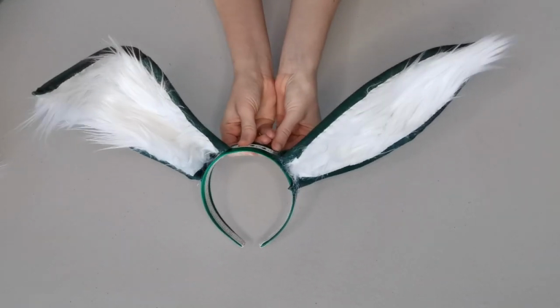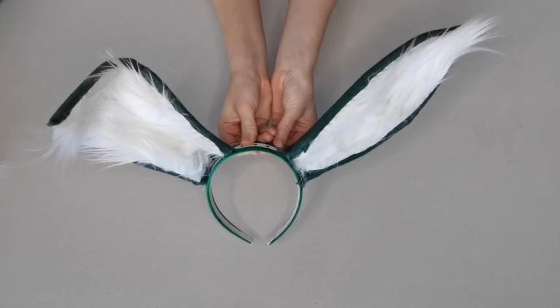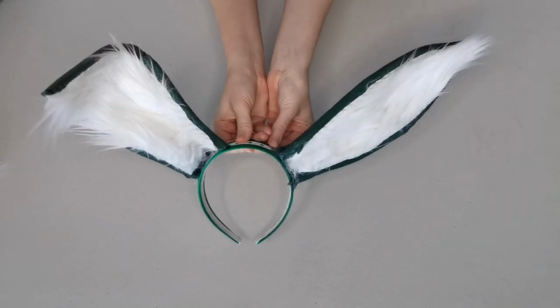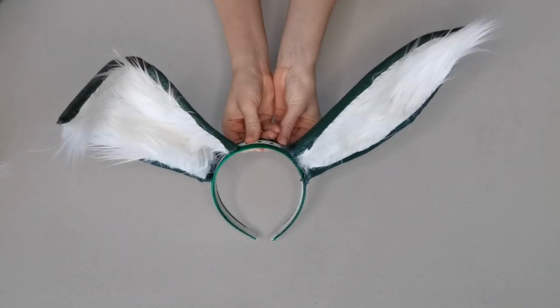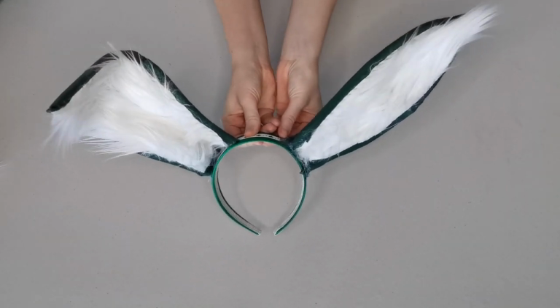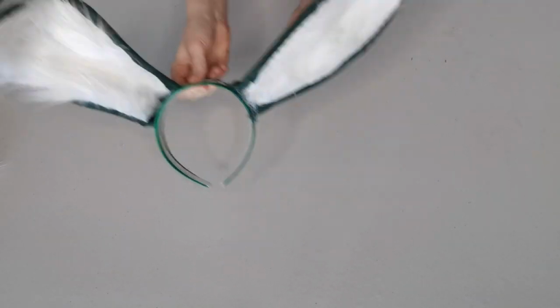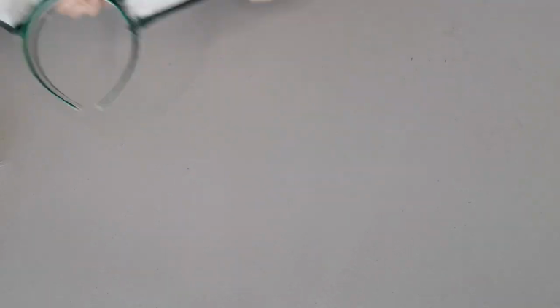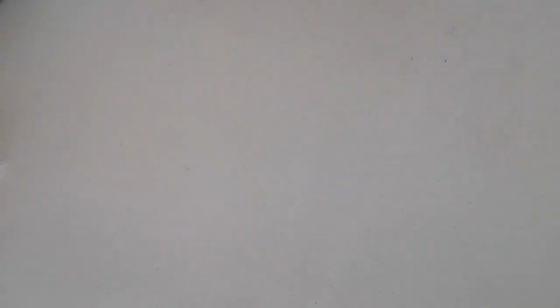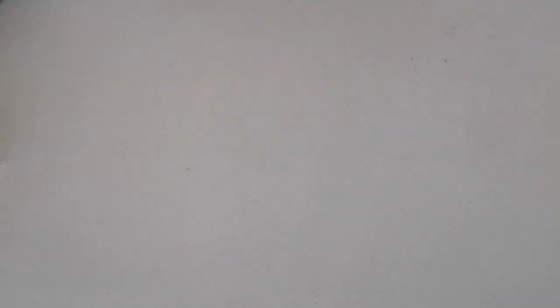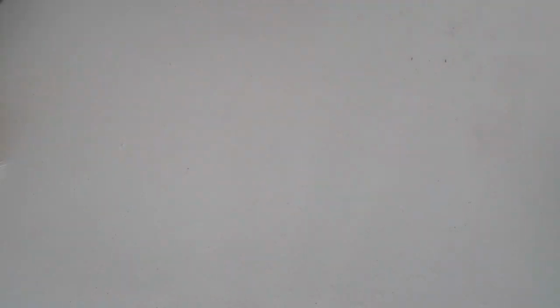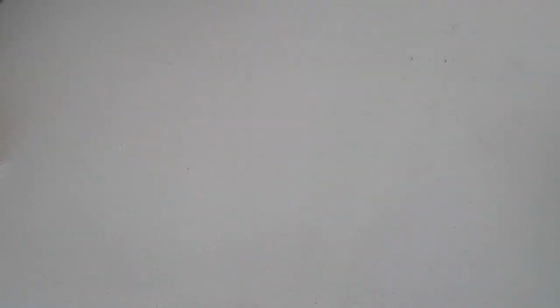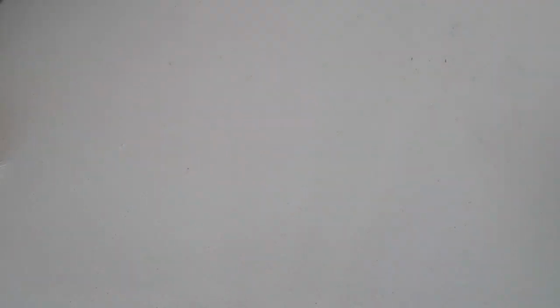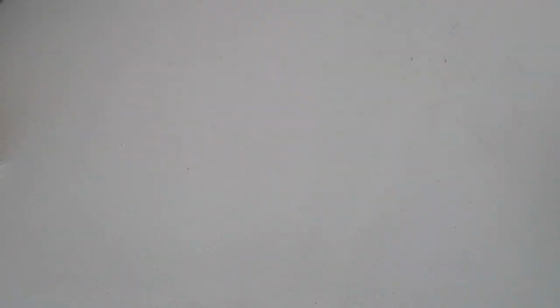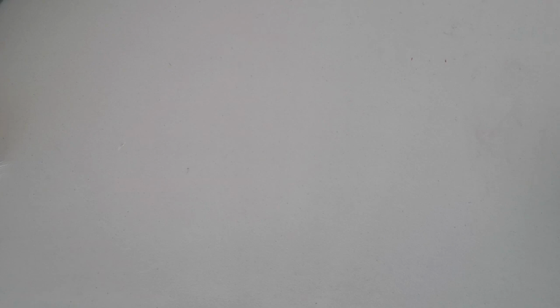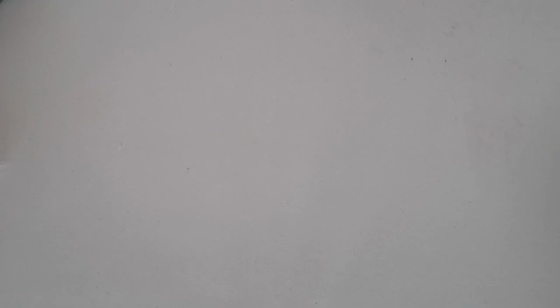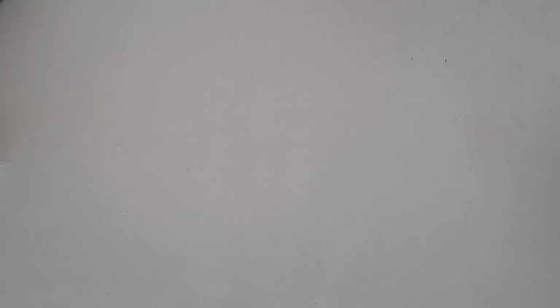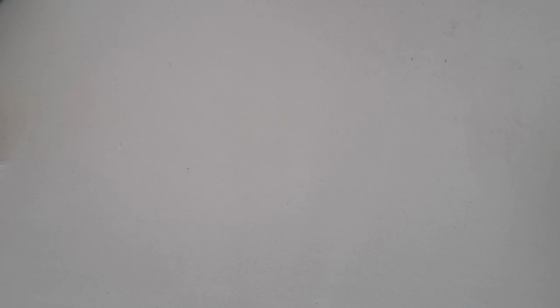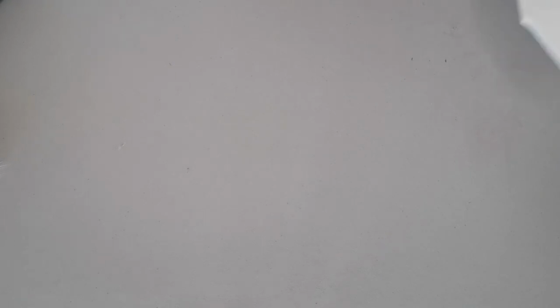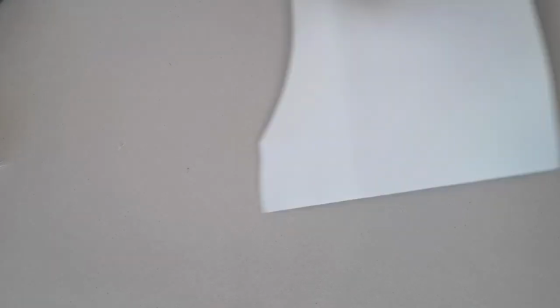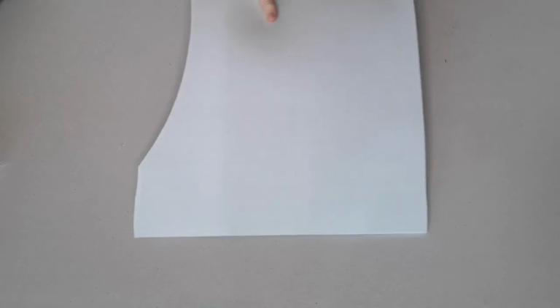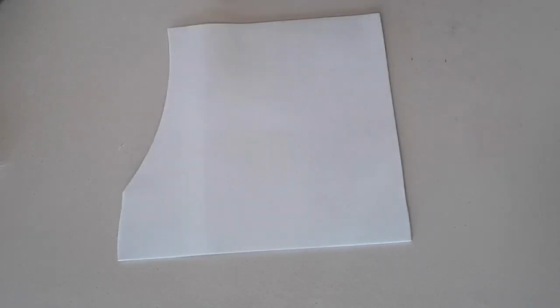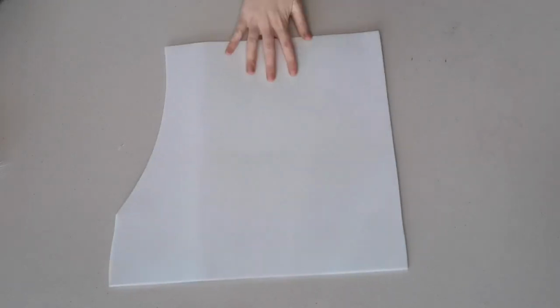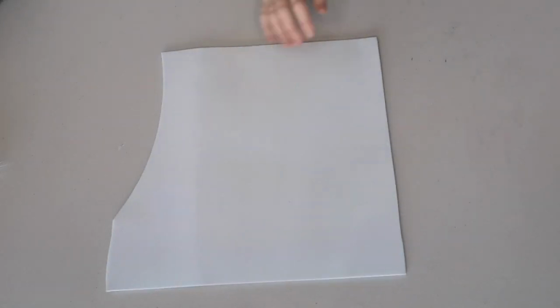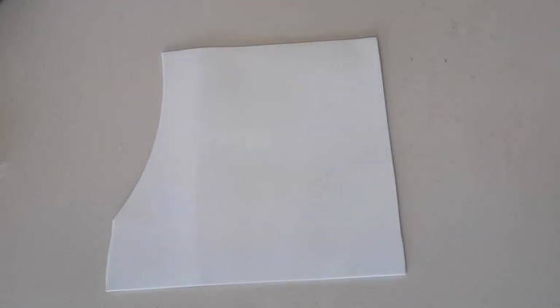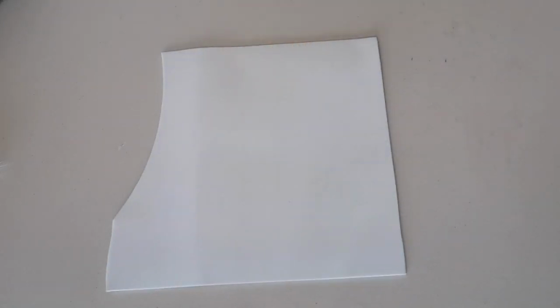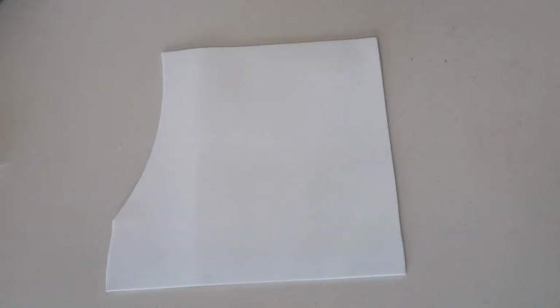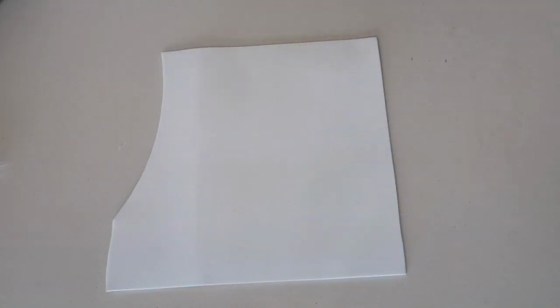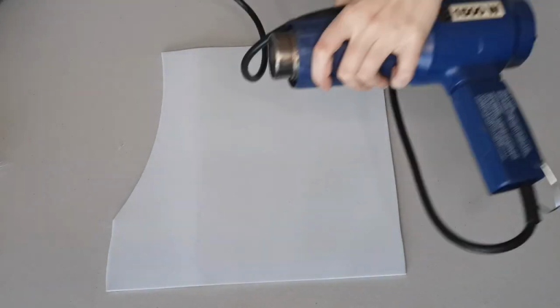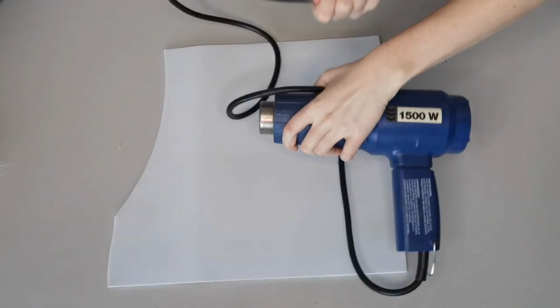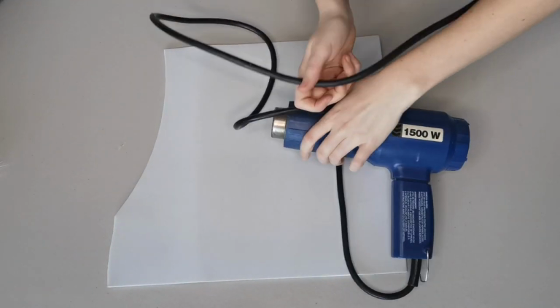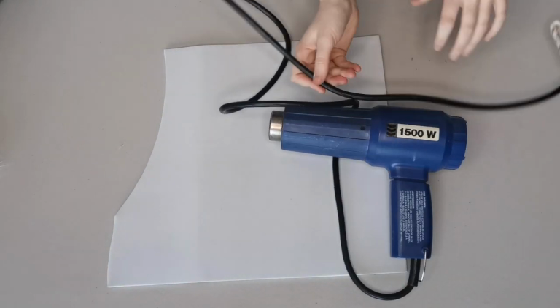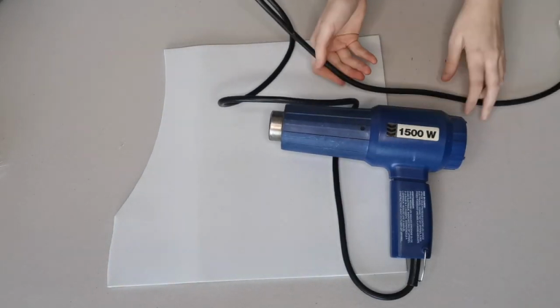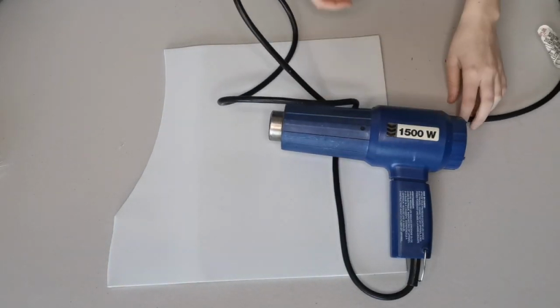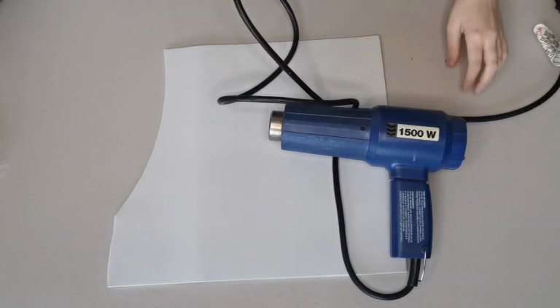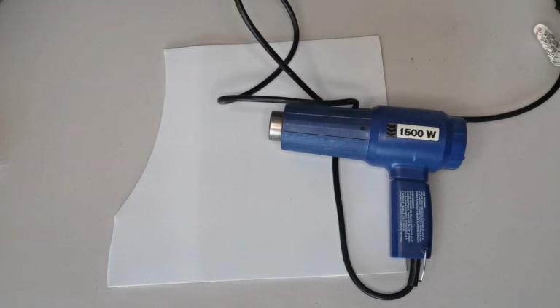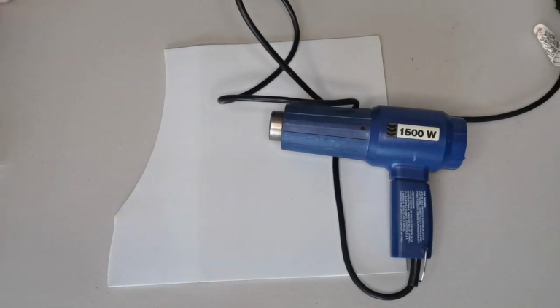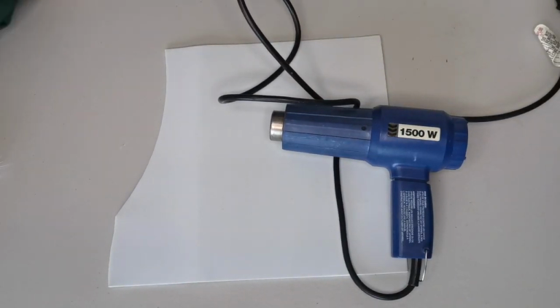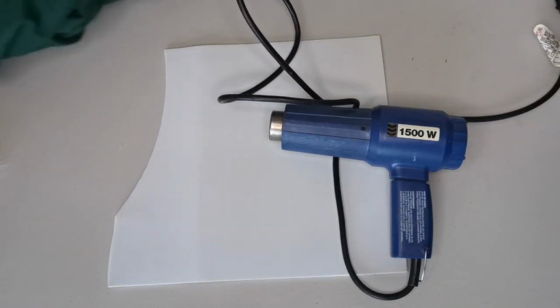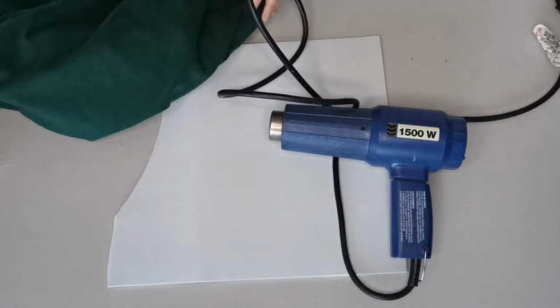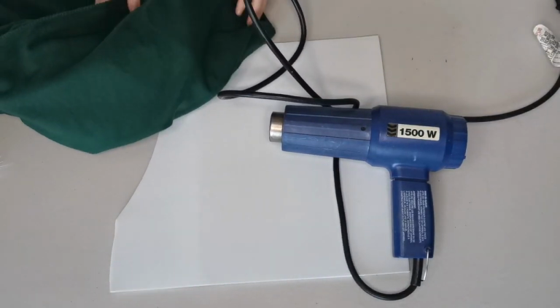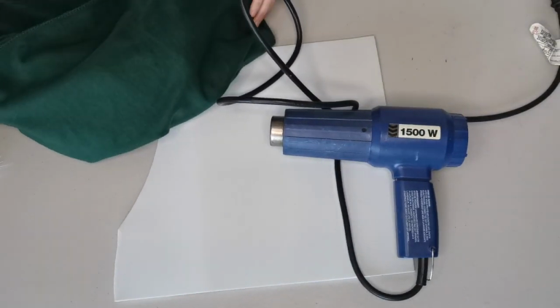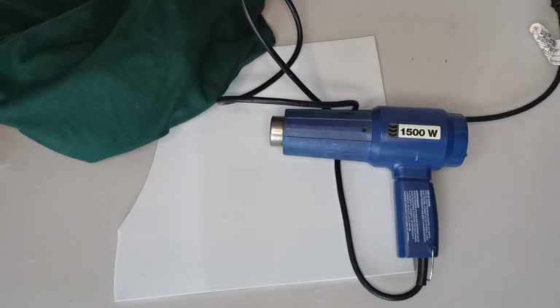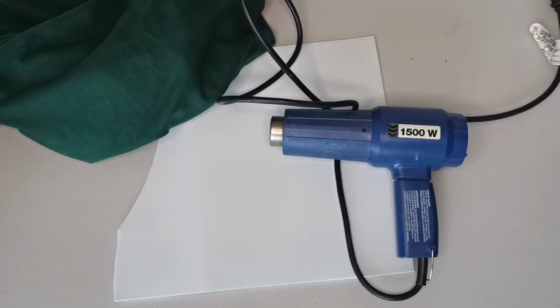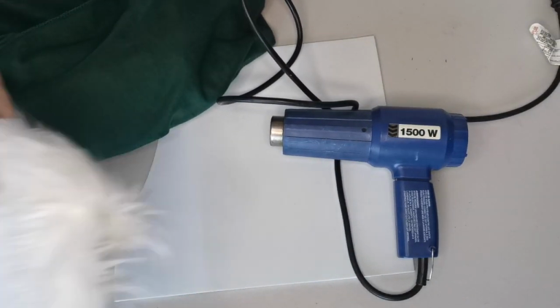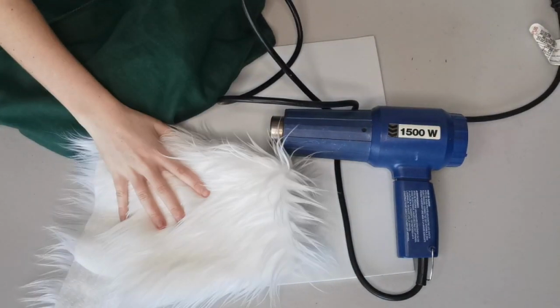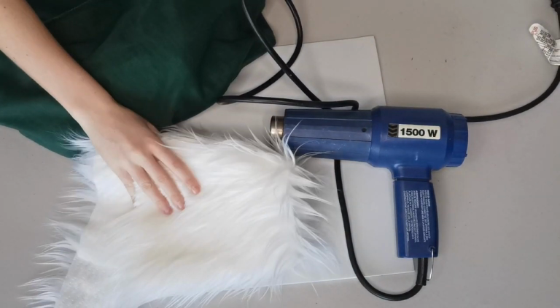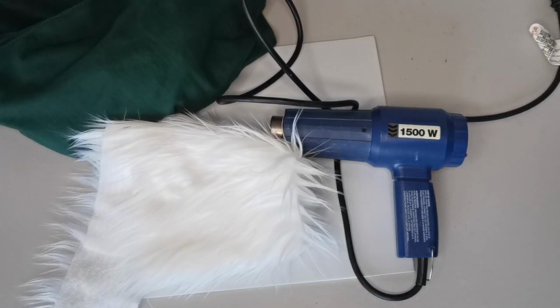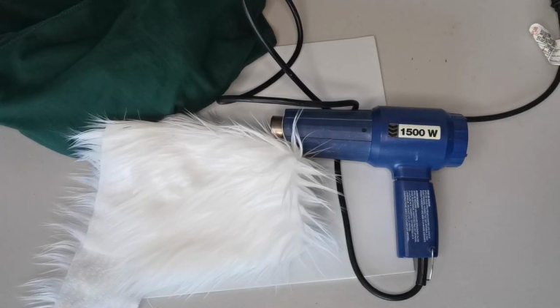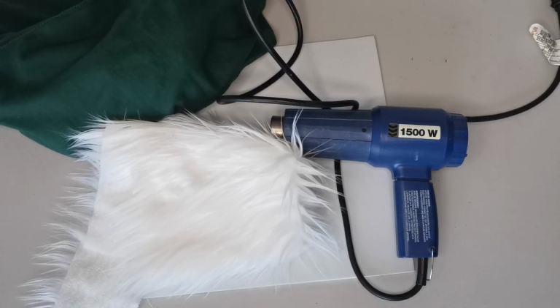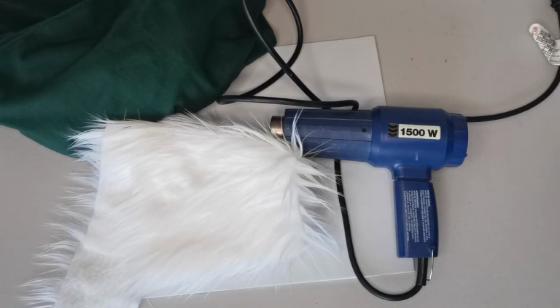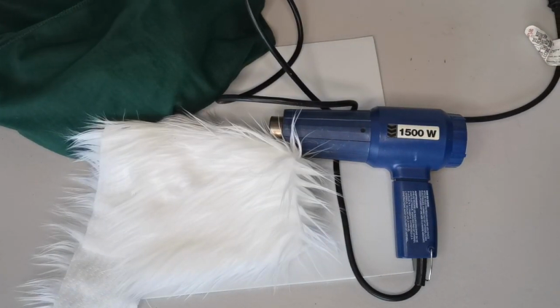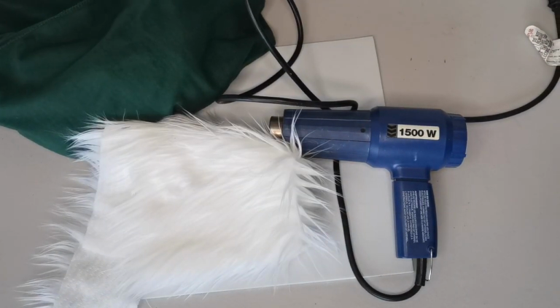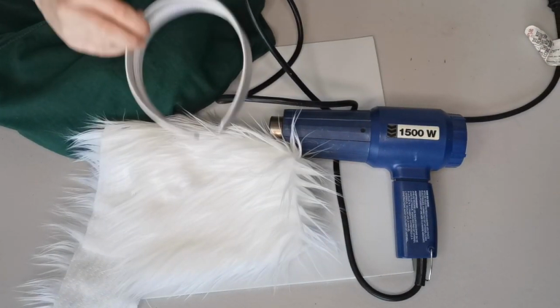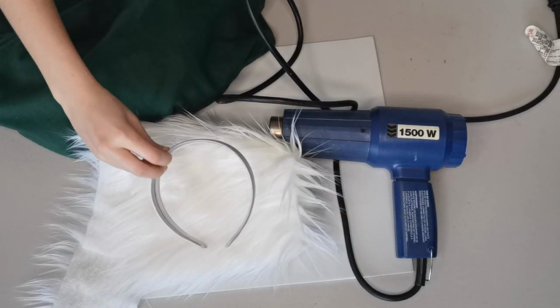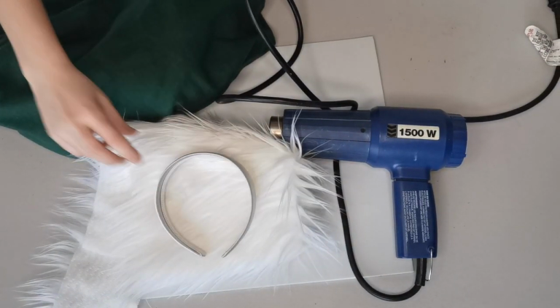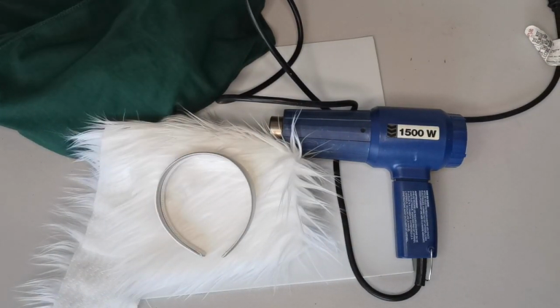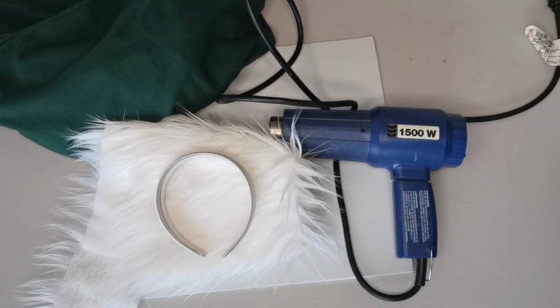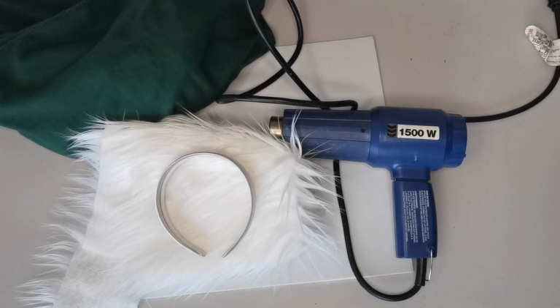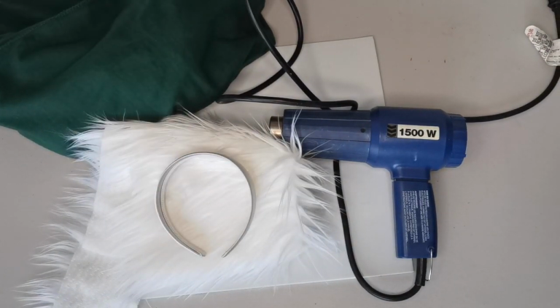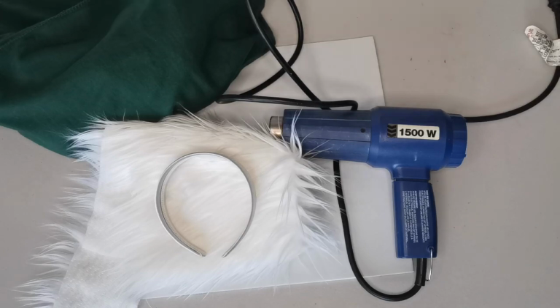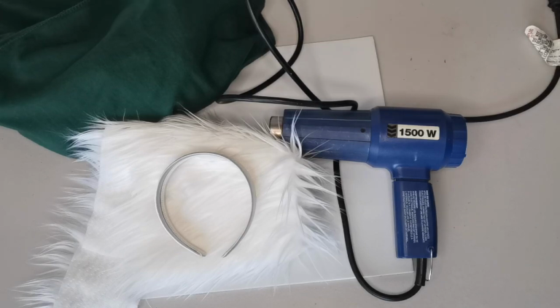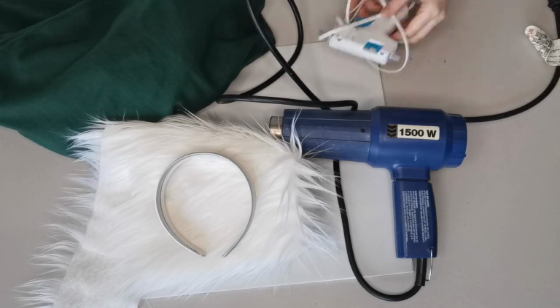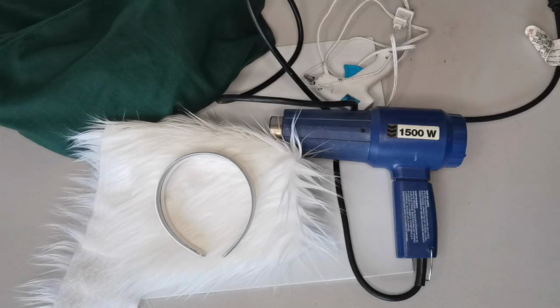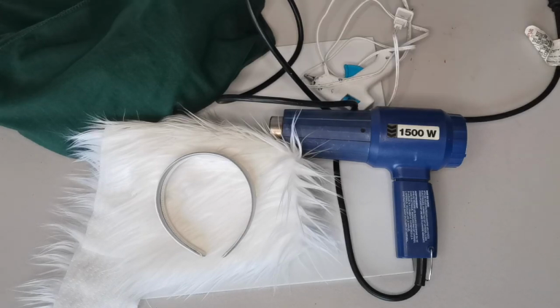For this simple project all you'll need is some EVA craft foam, a heat gun, fabric, fur, a headband, and a hot glue gun.